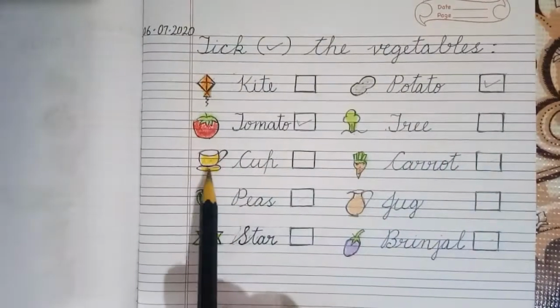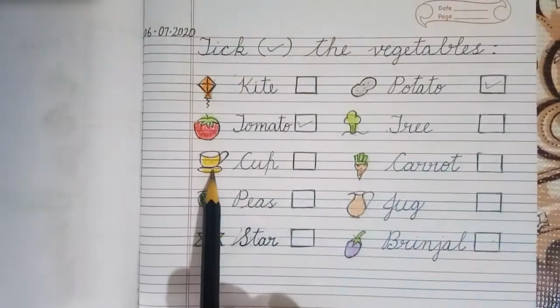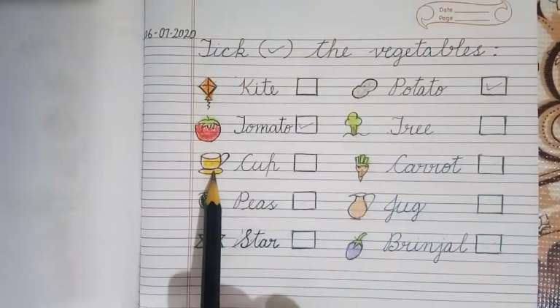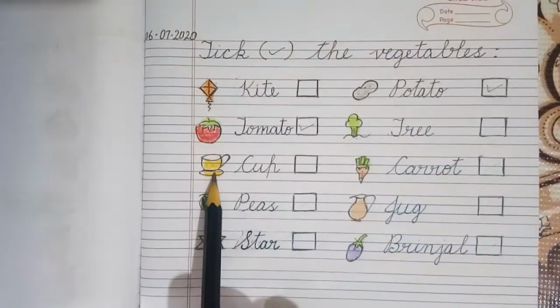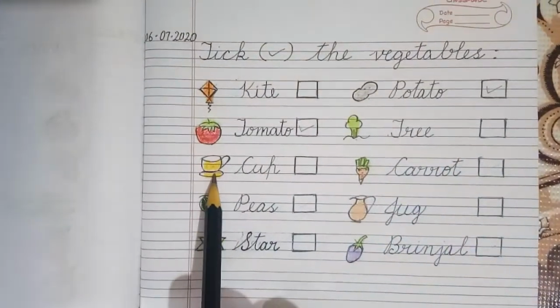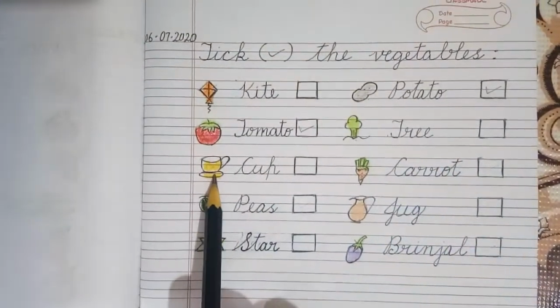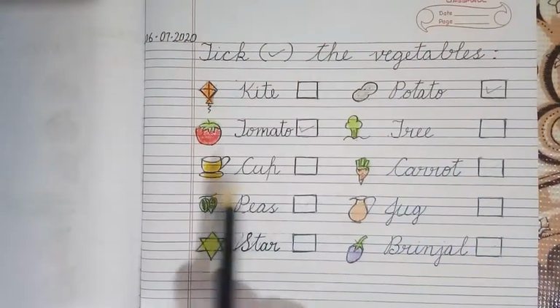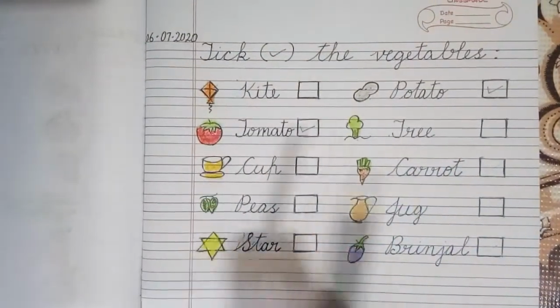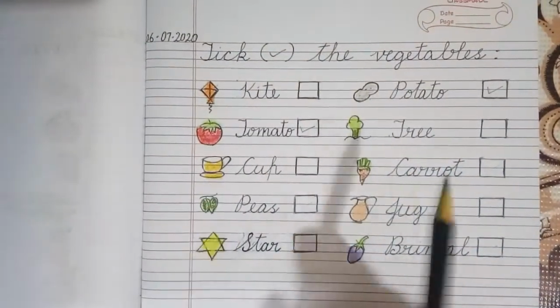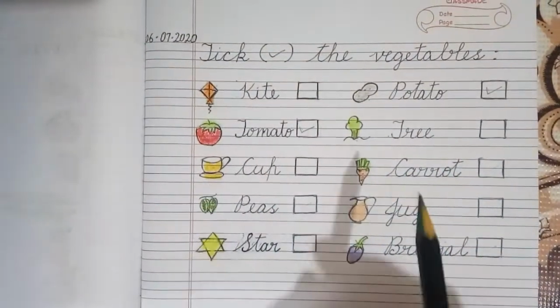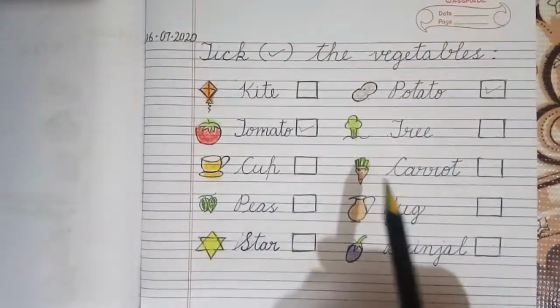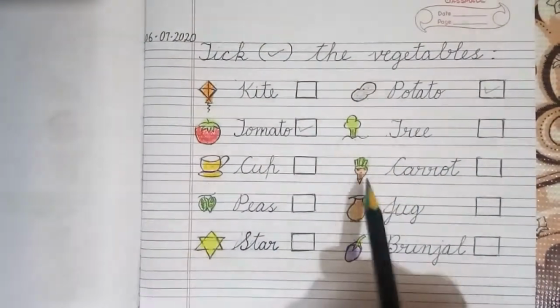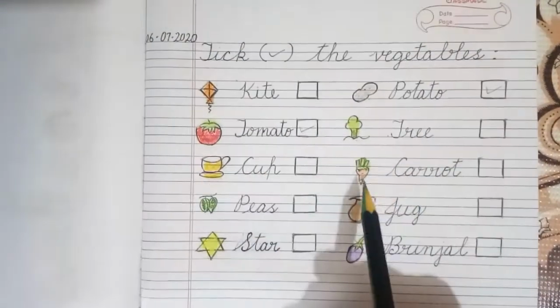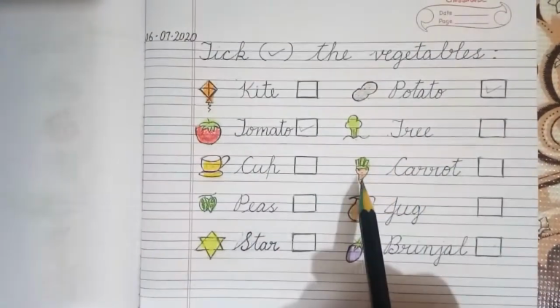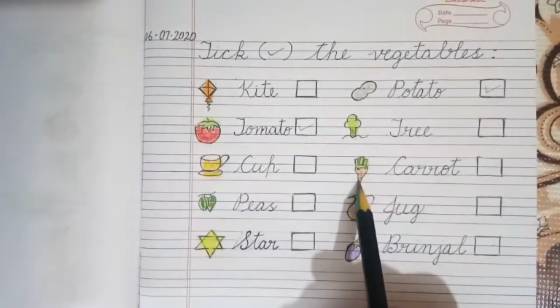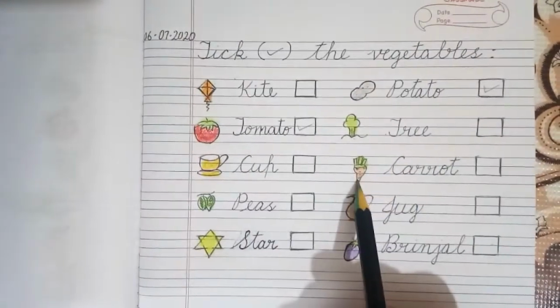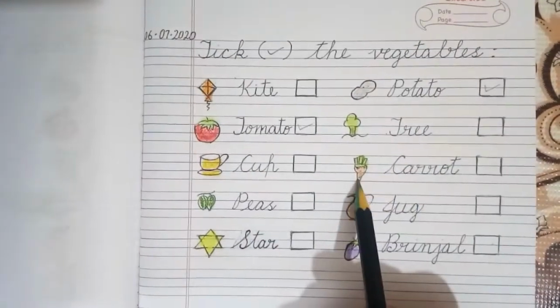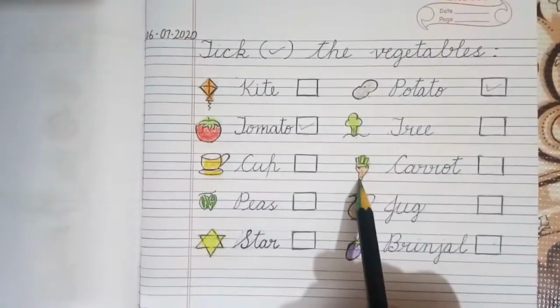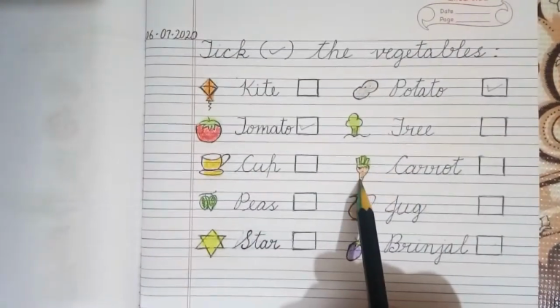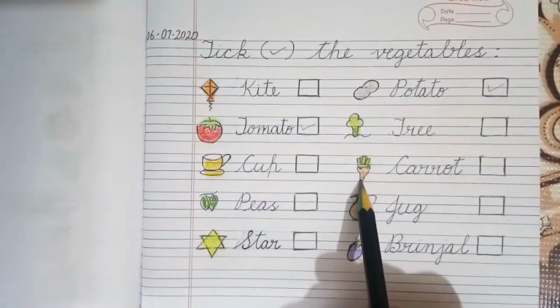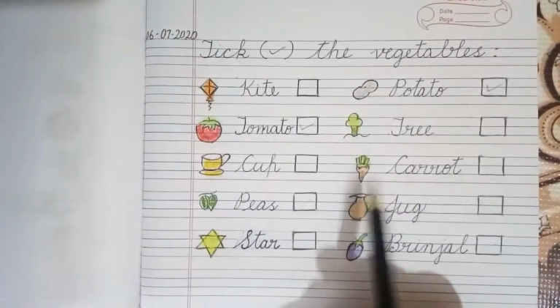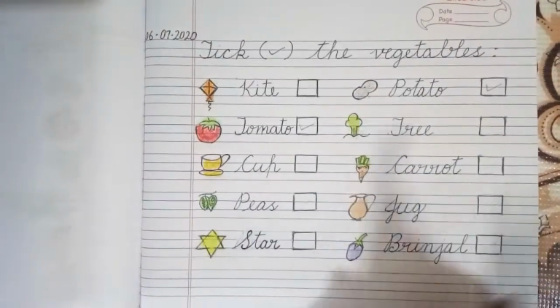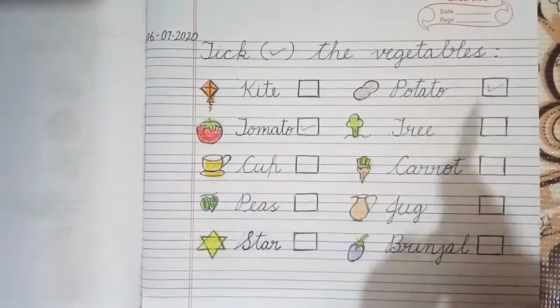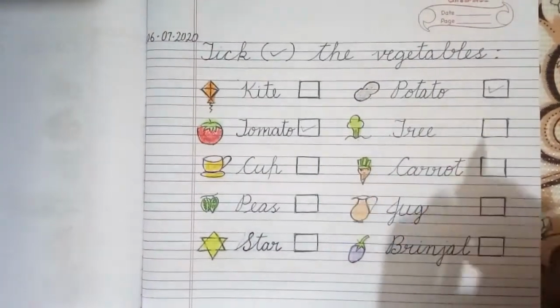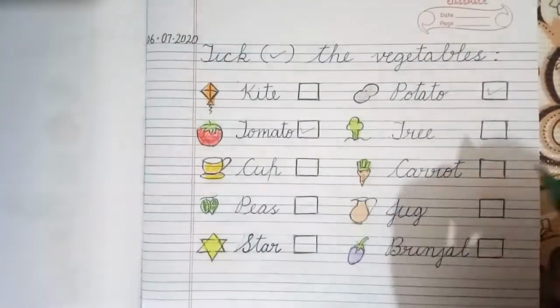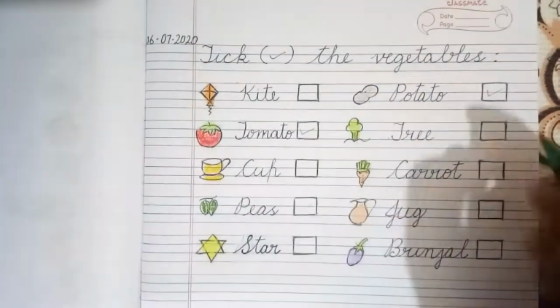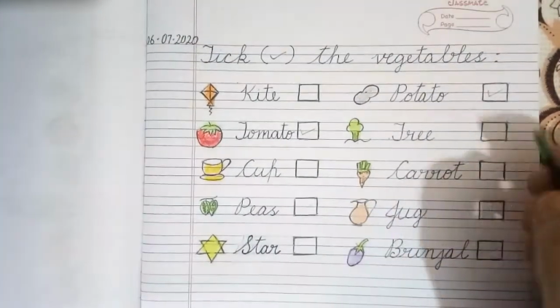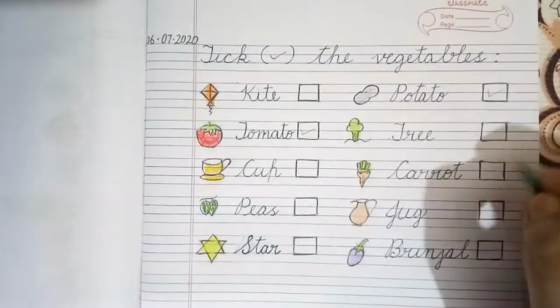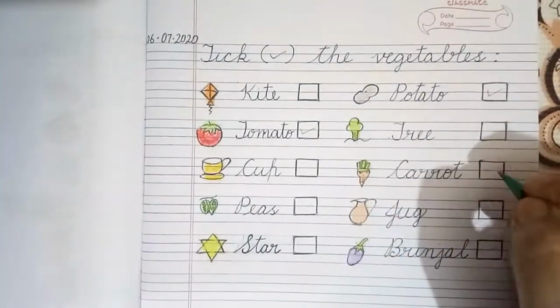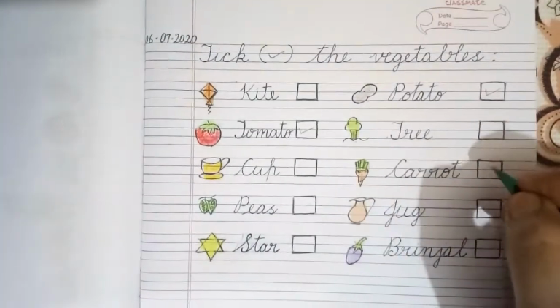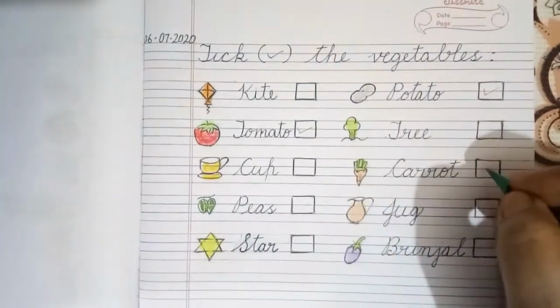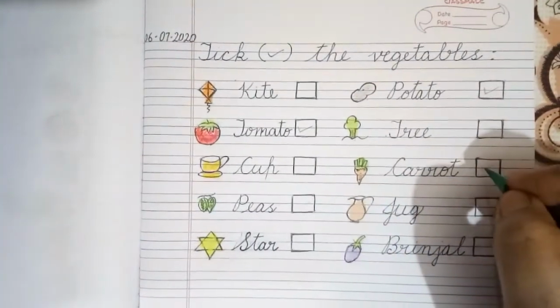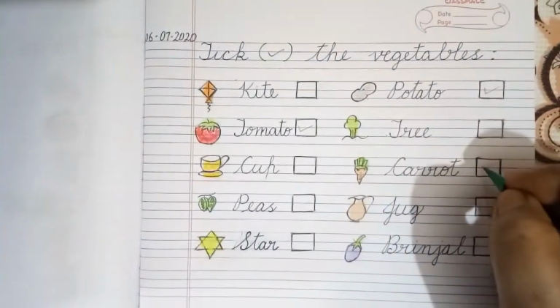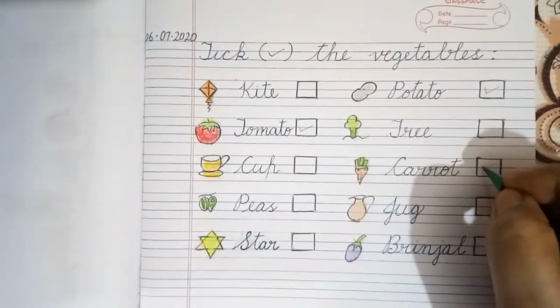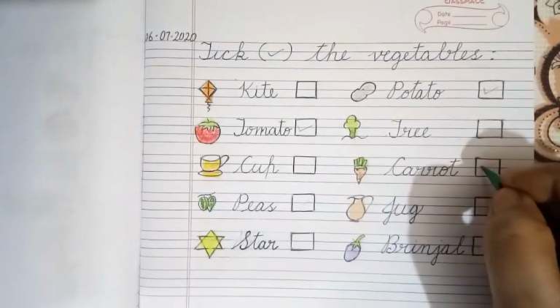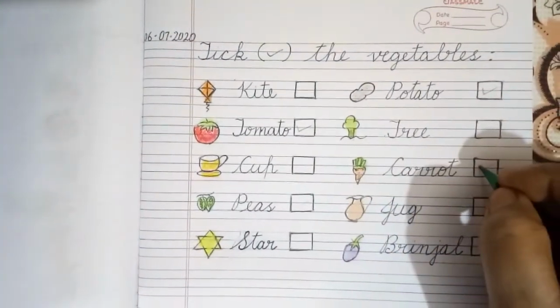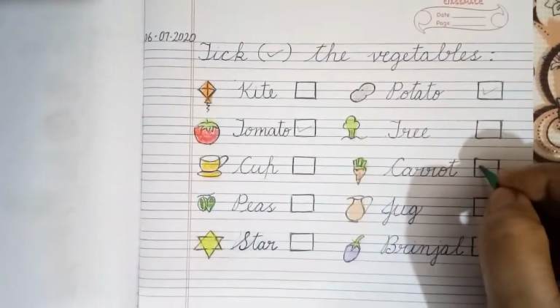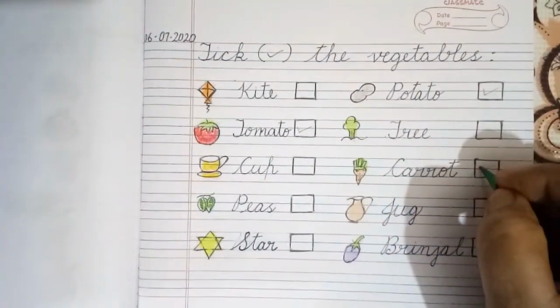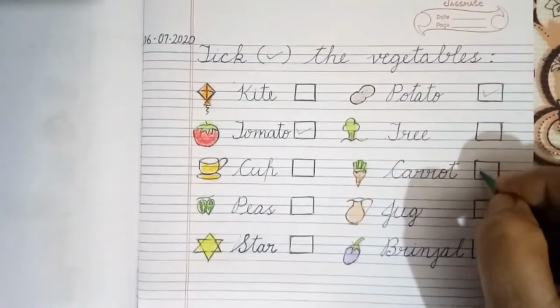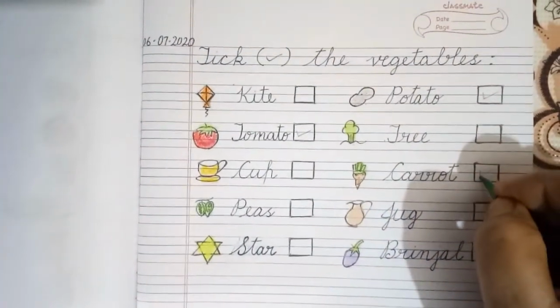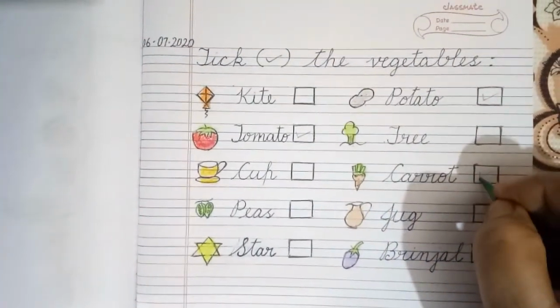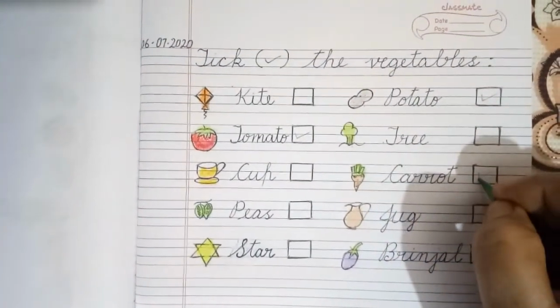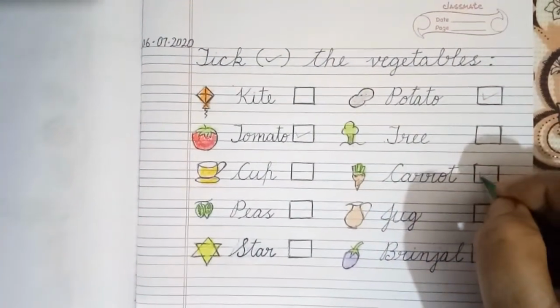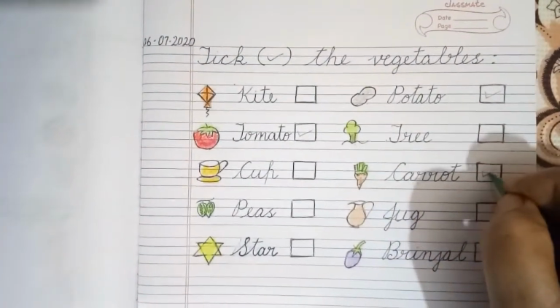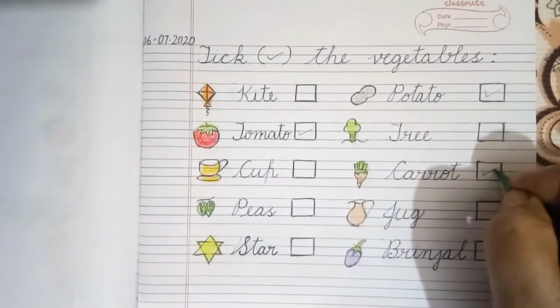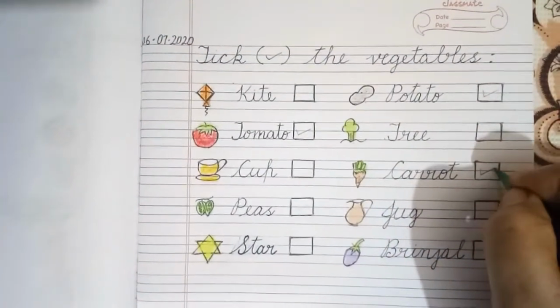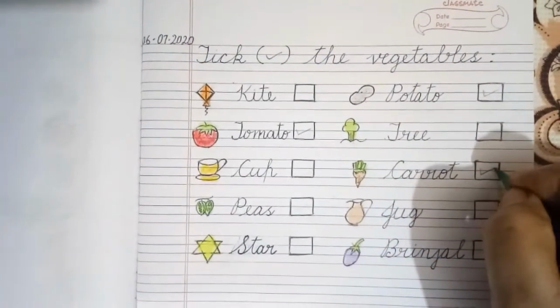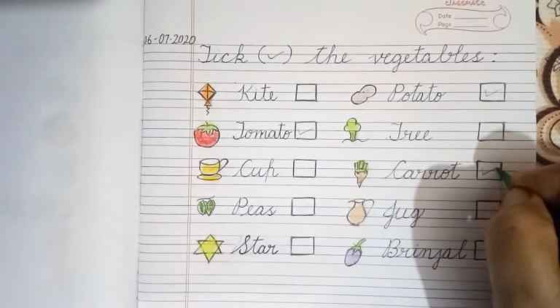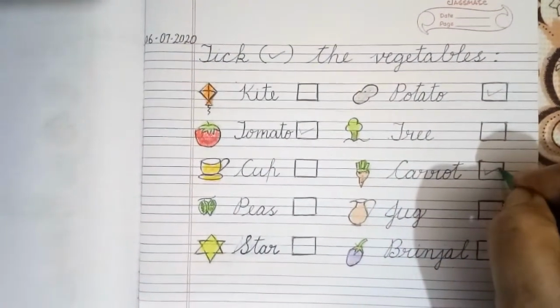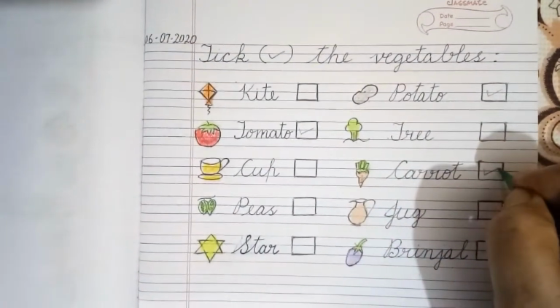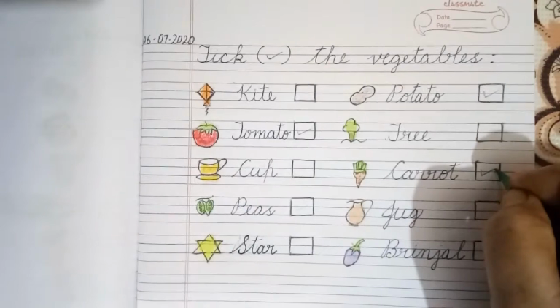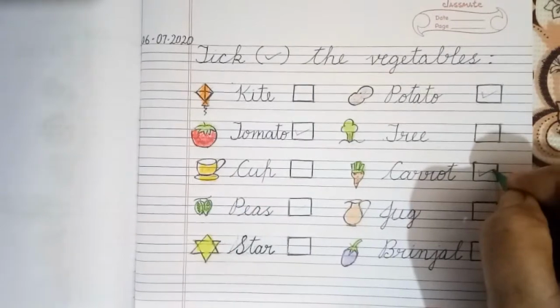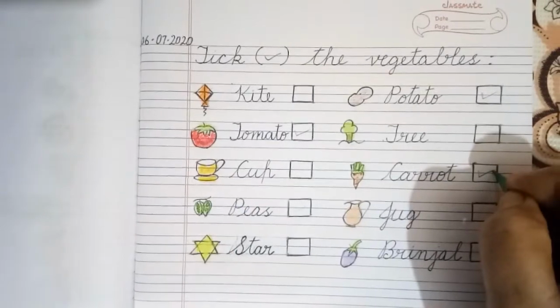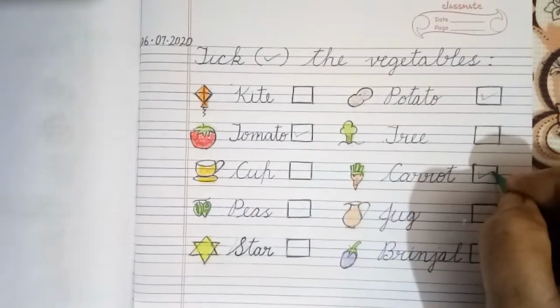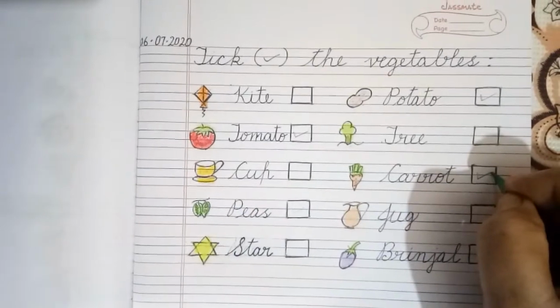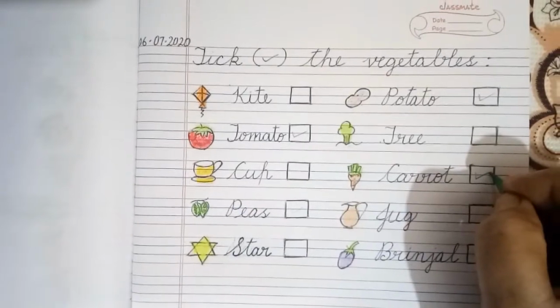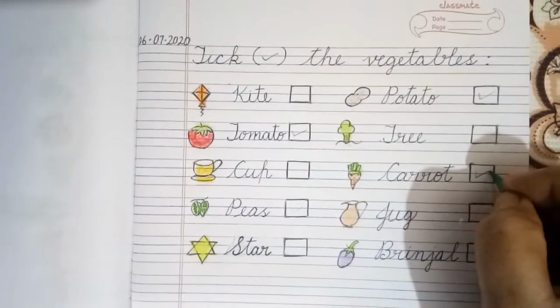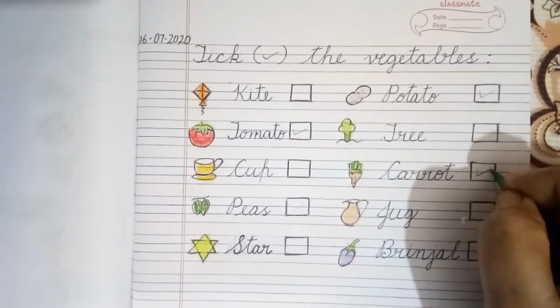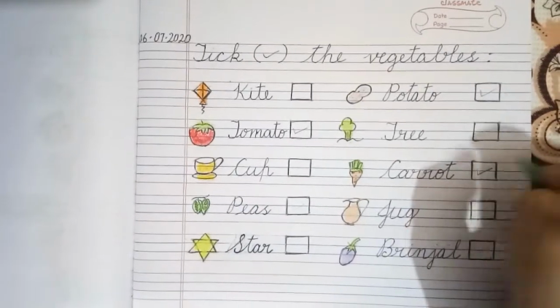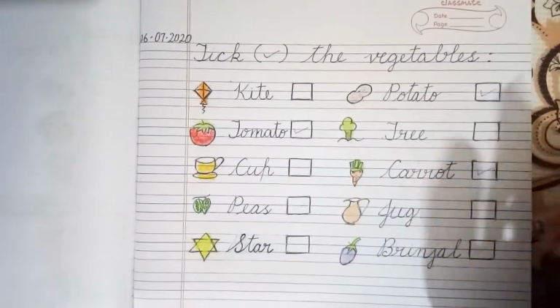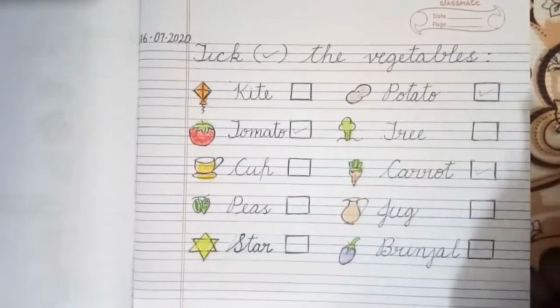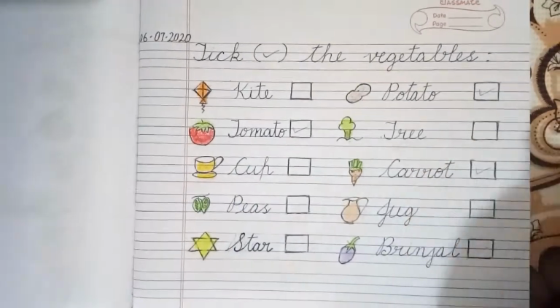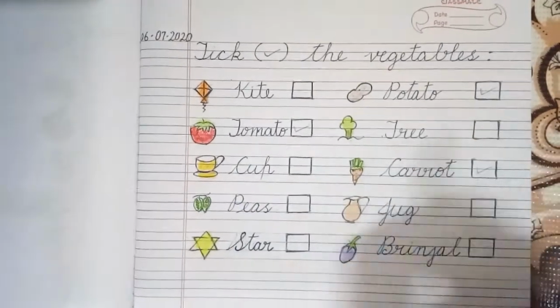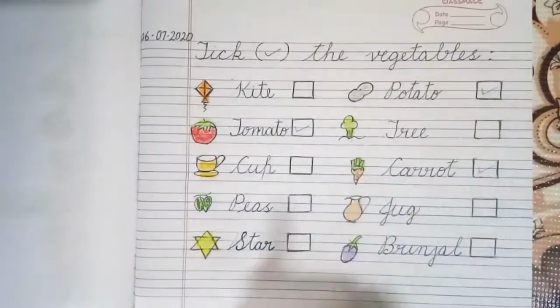Carrot. Carrot is a vegetable and we will put a tick over here.